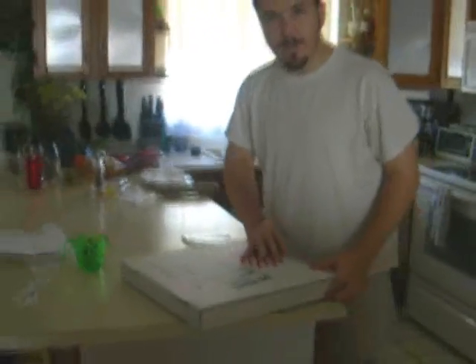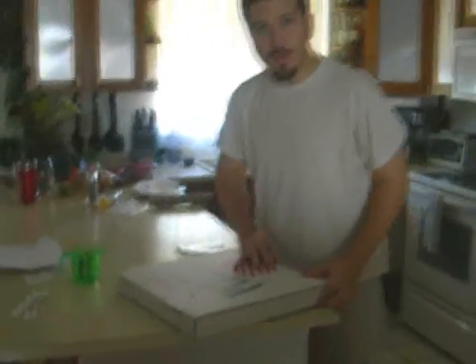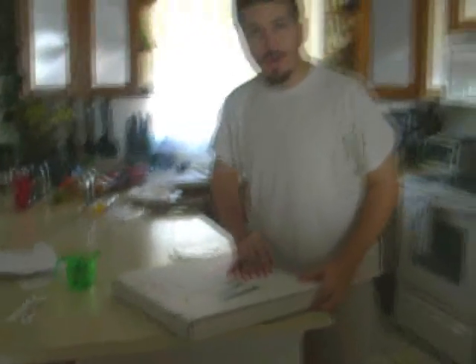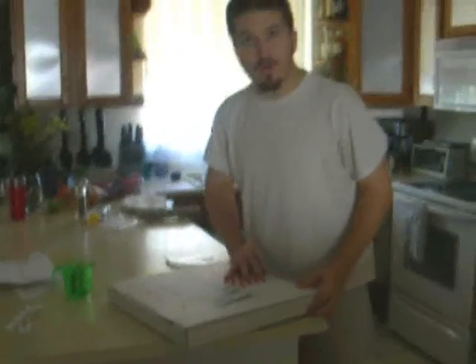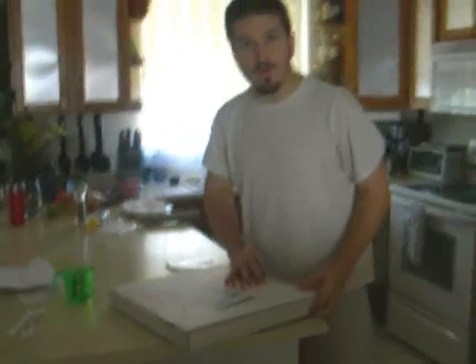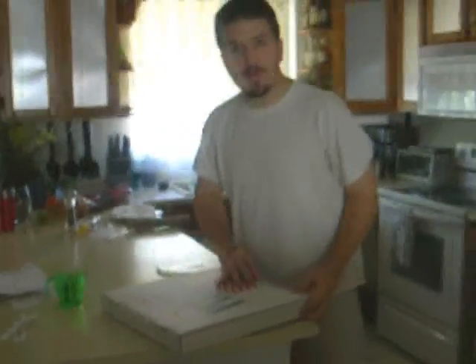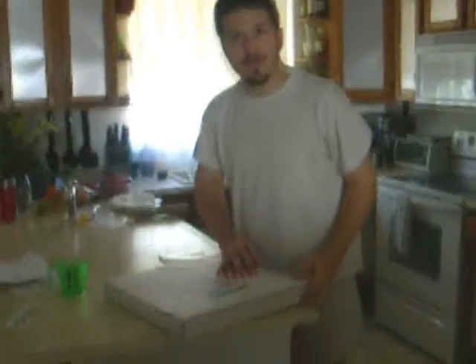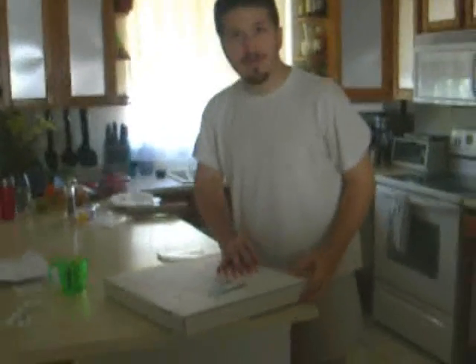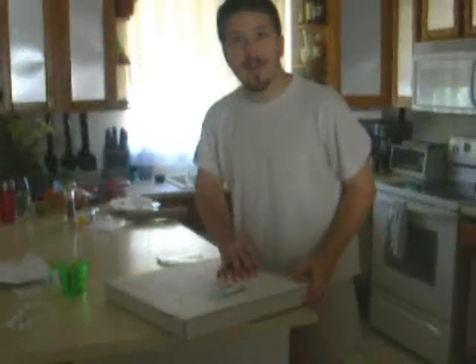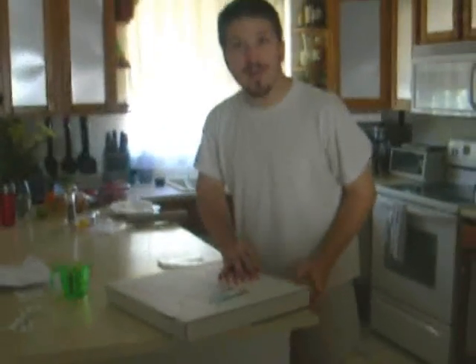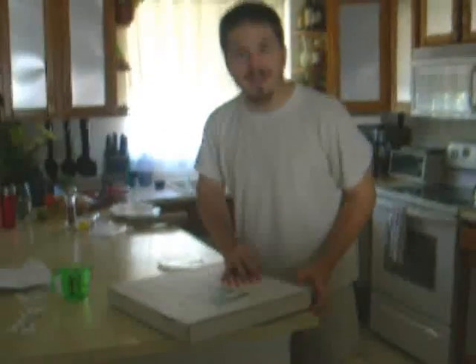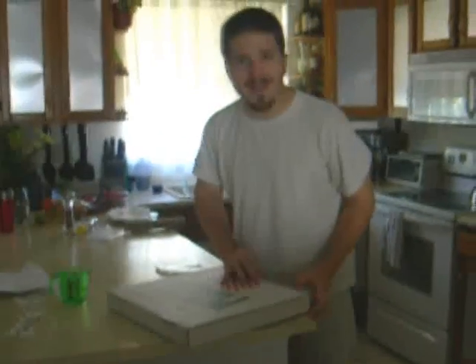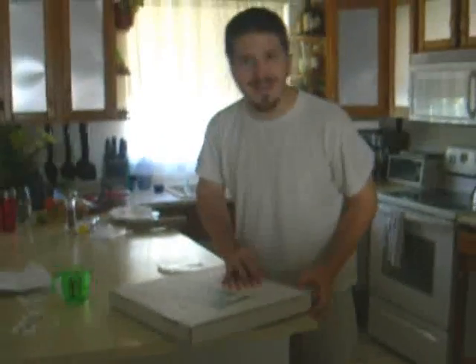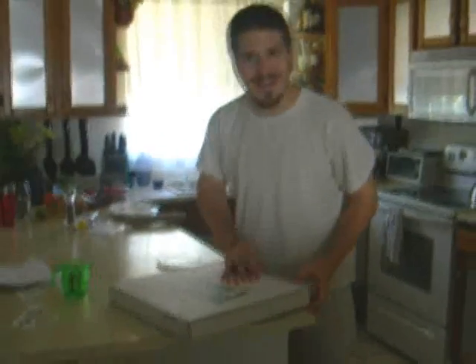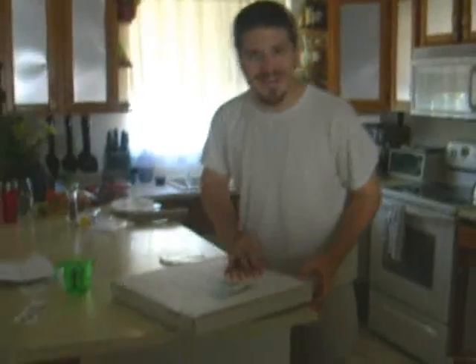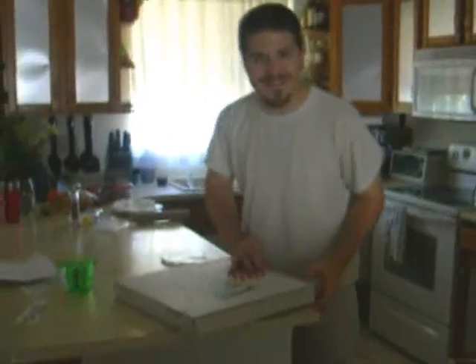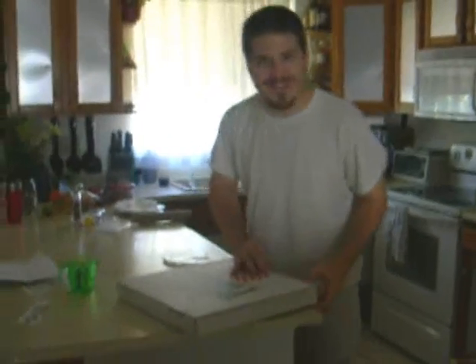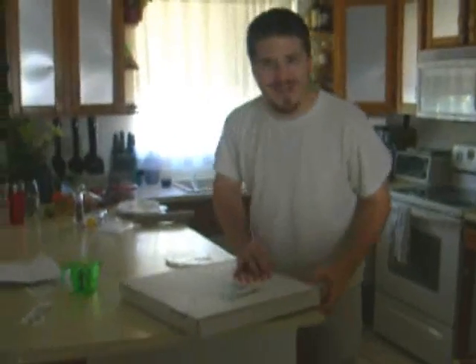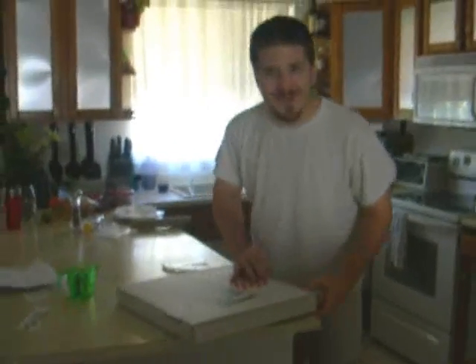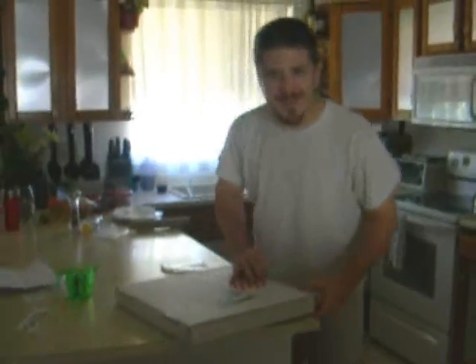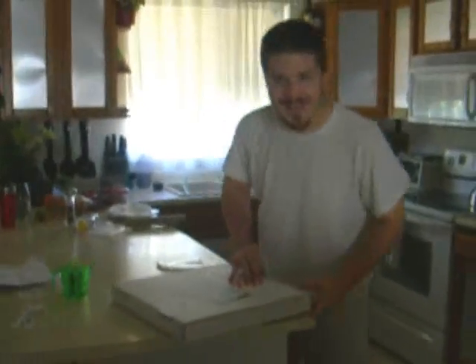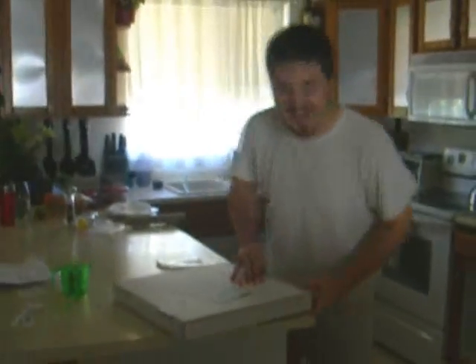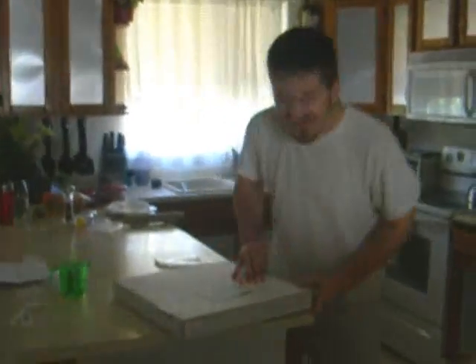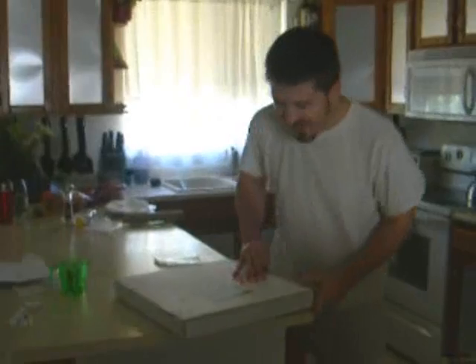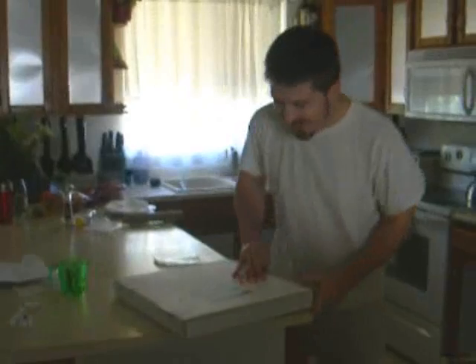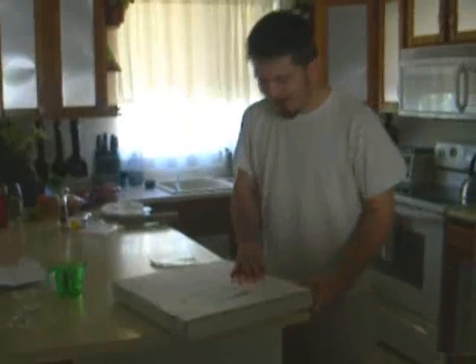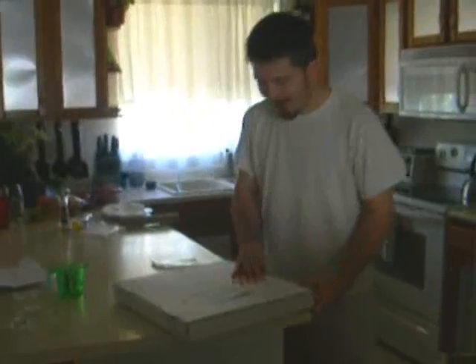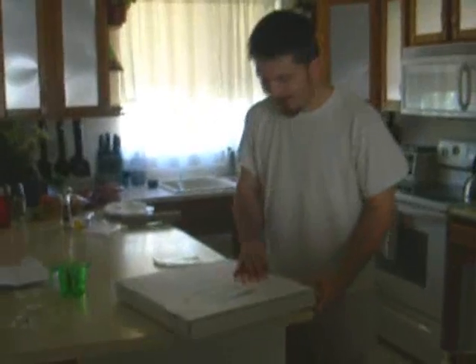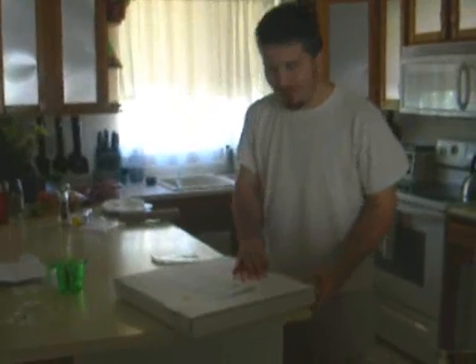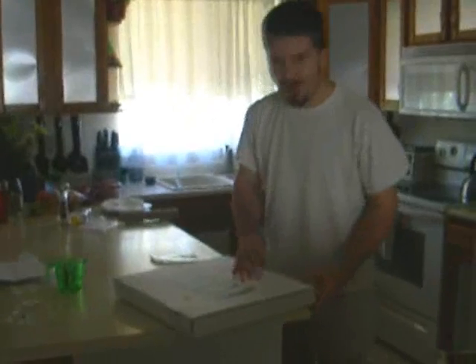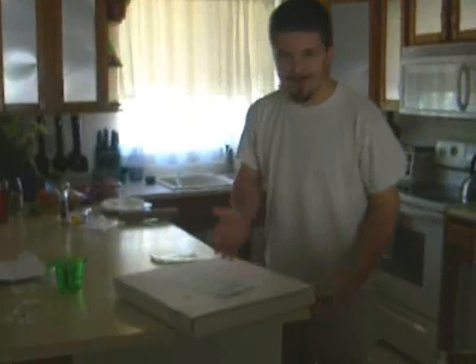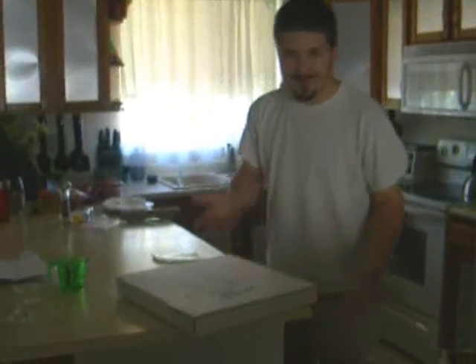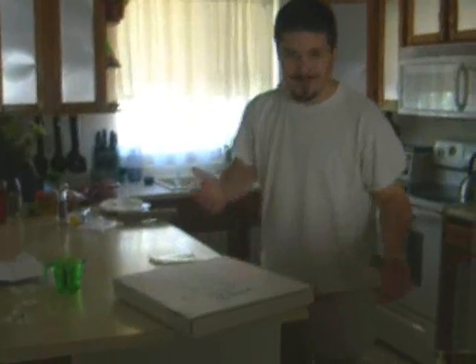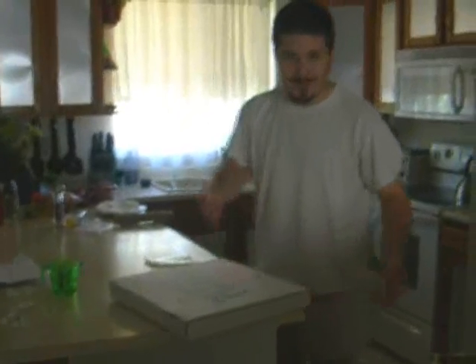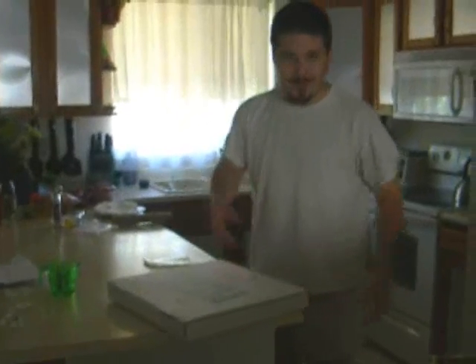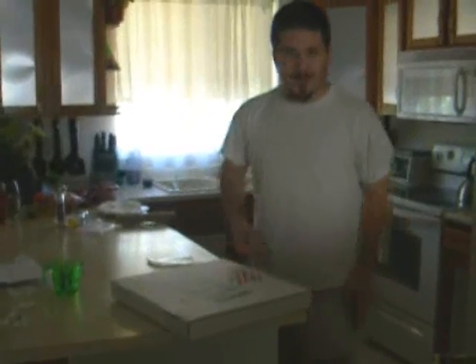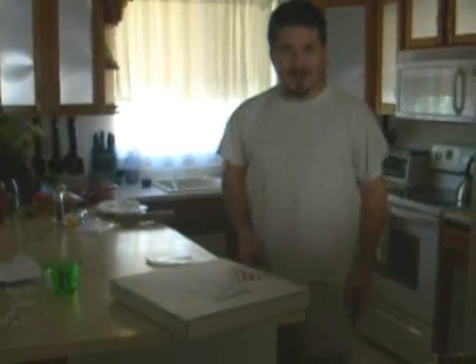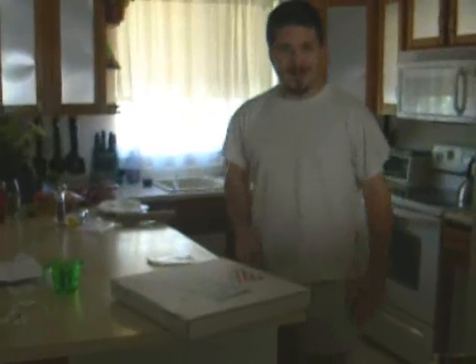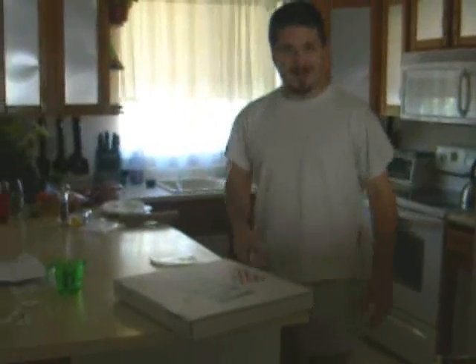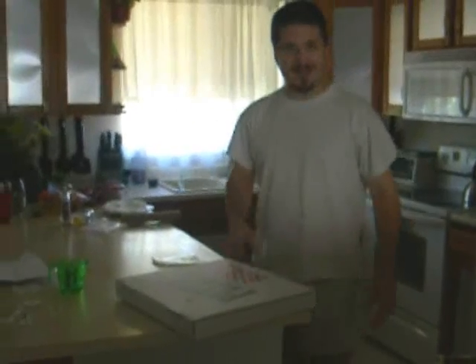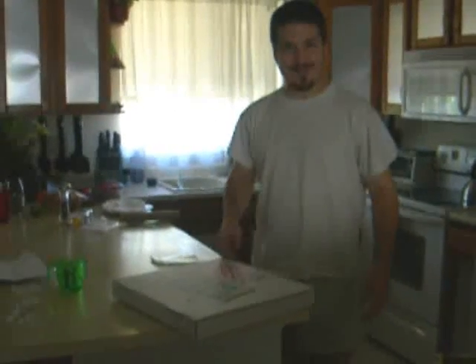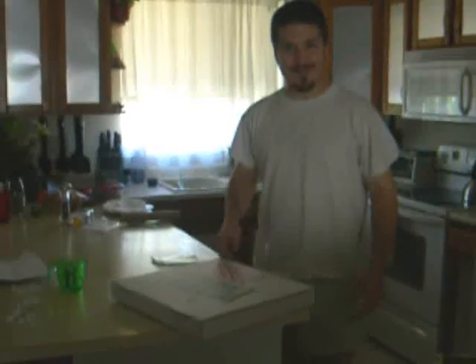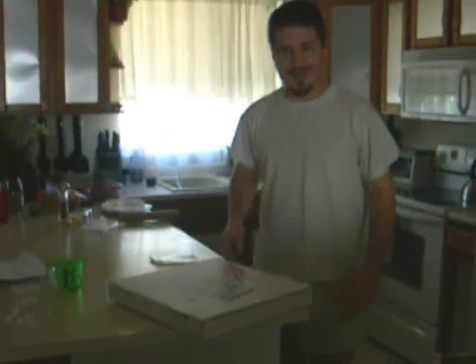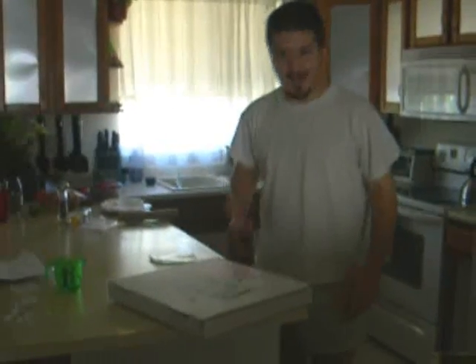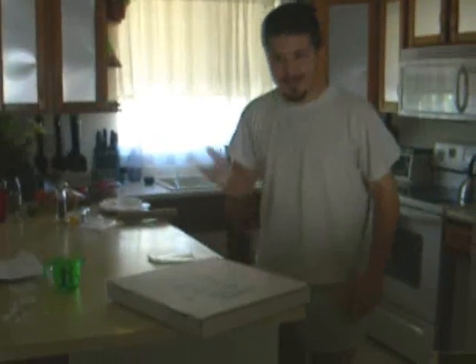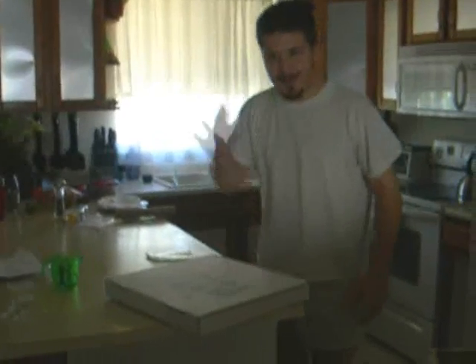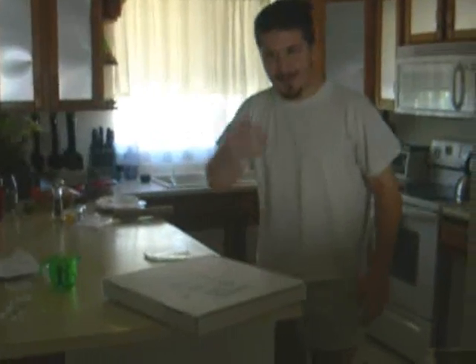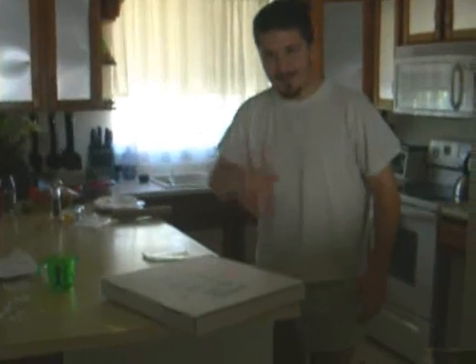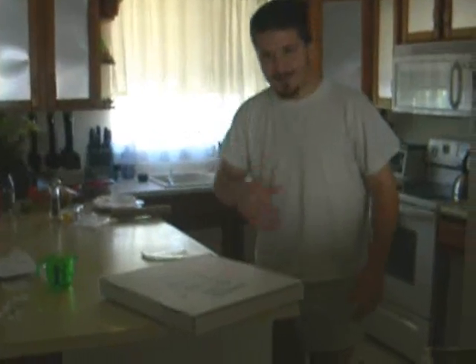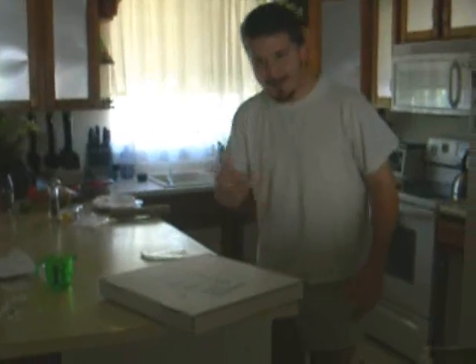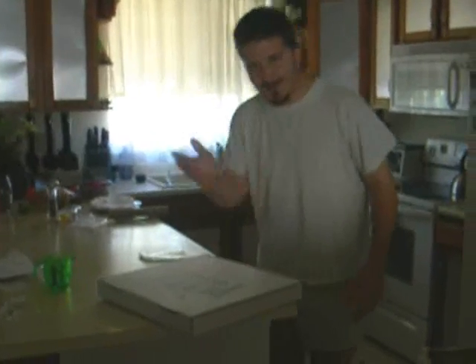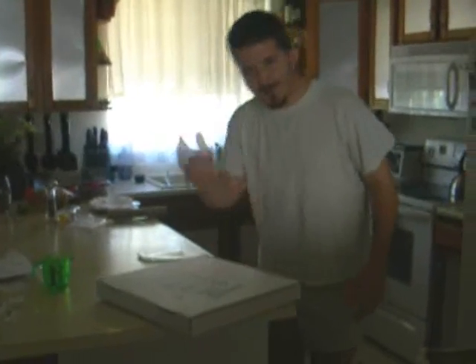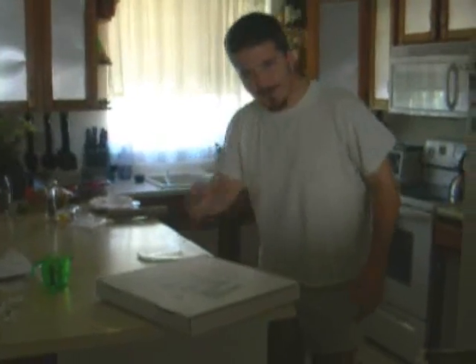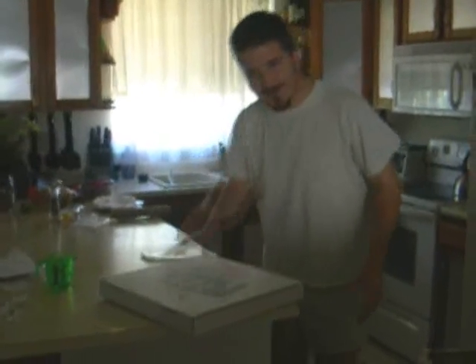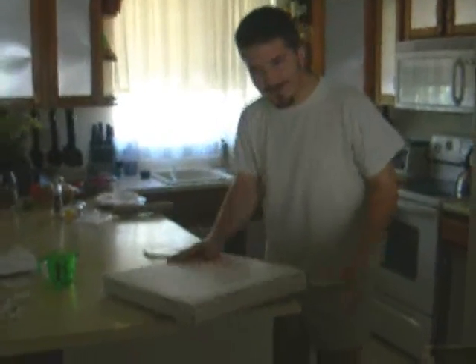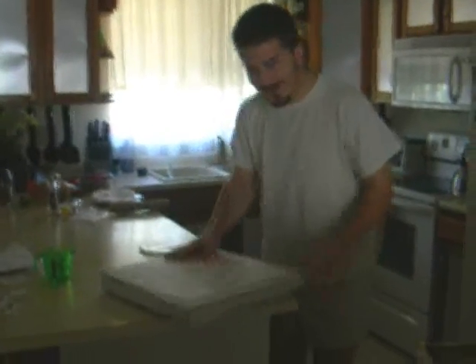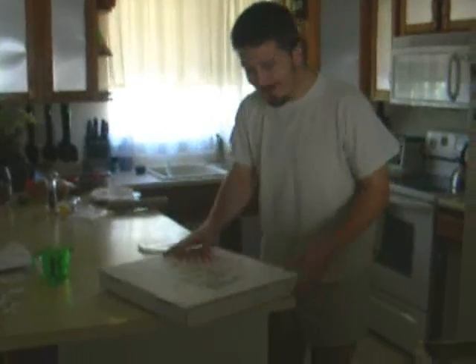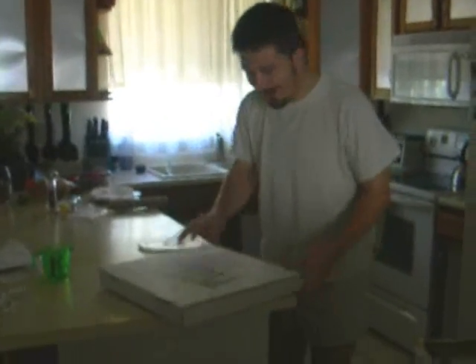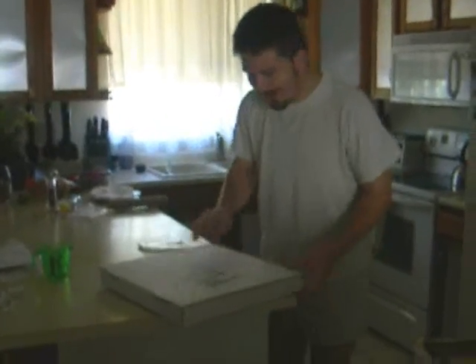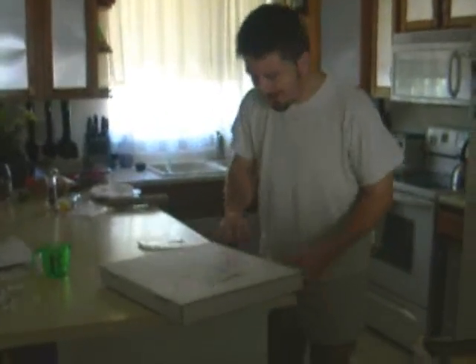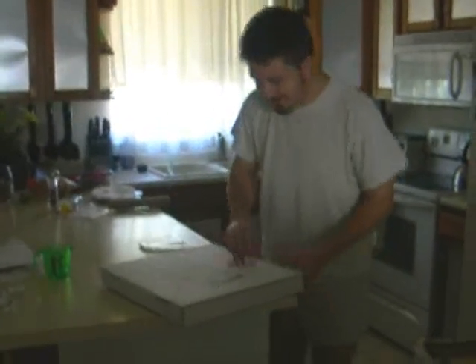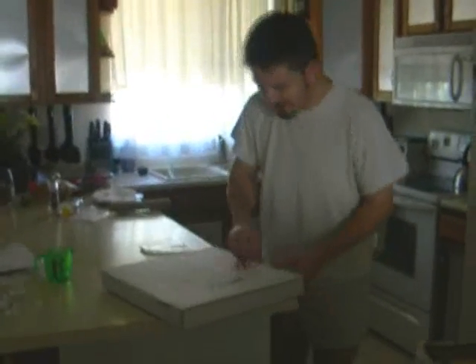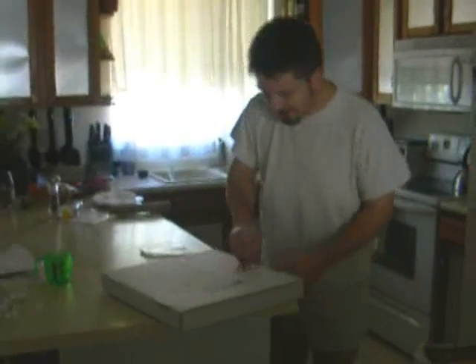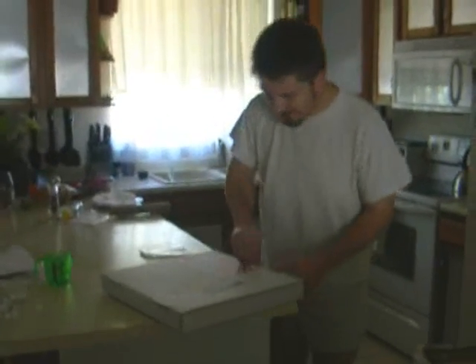Oh, hey! How's it going? Good morning, afternoon, evening, whatever time I got you.